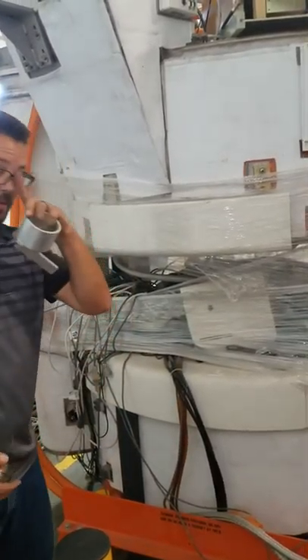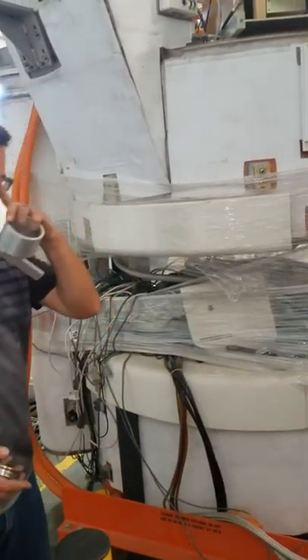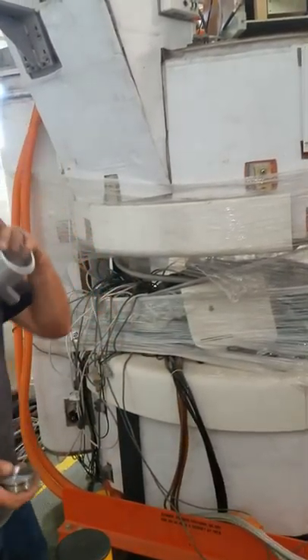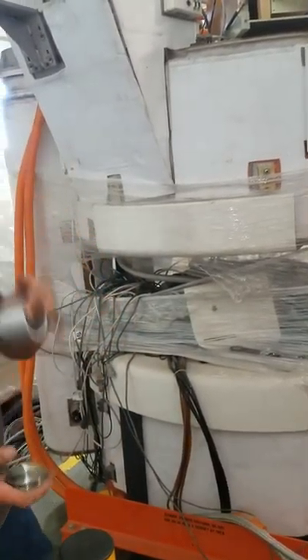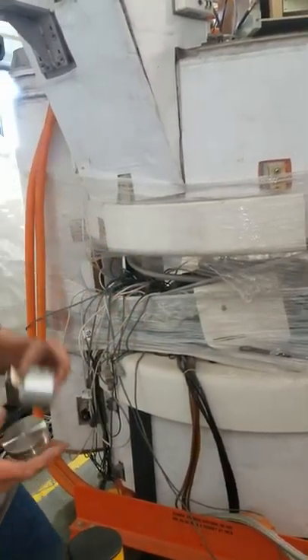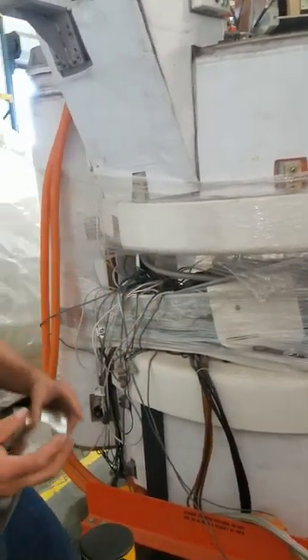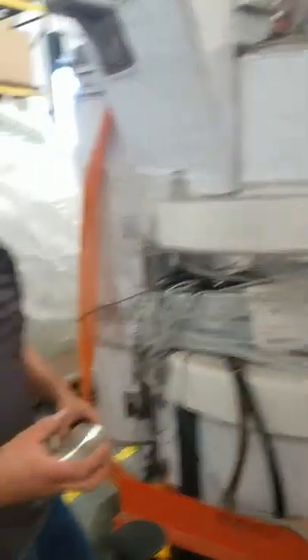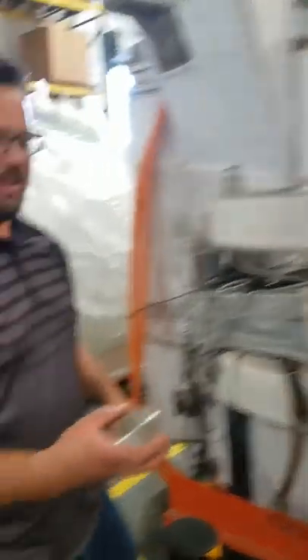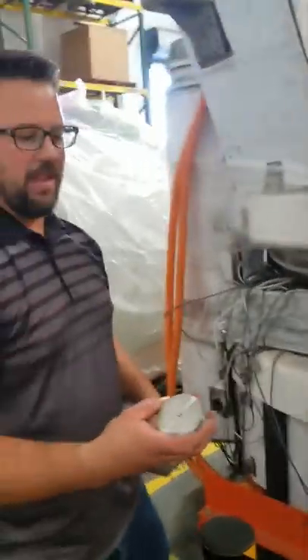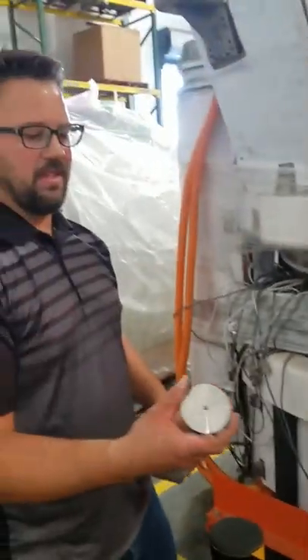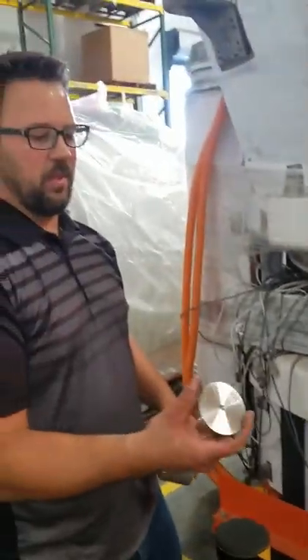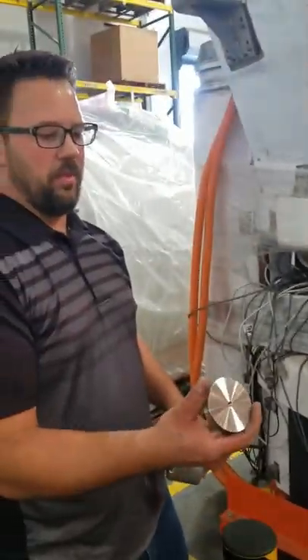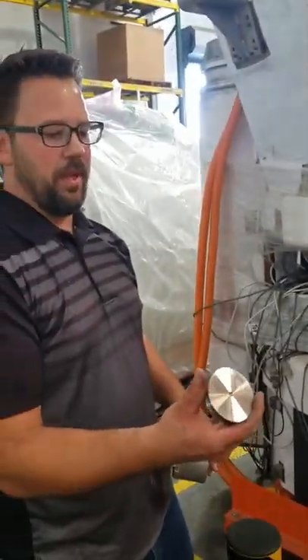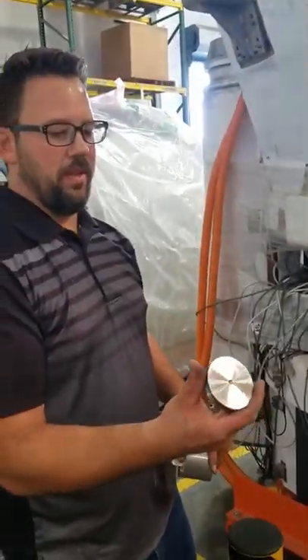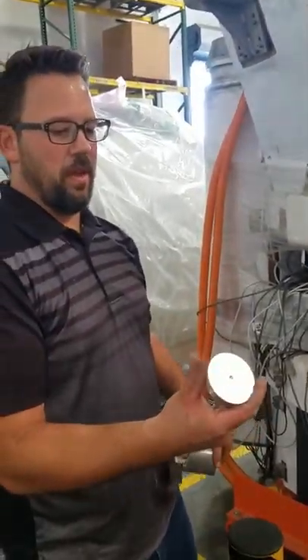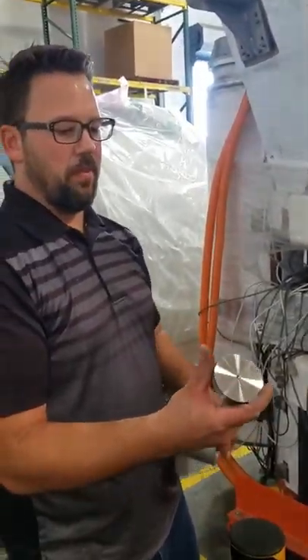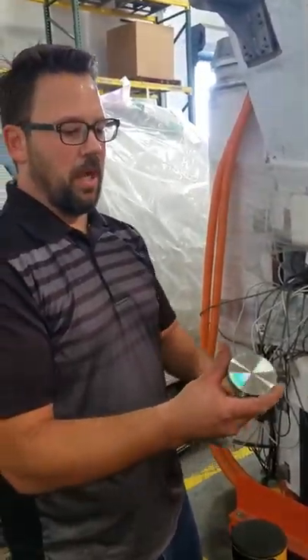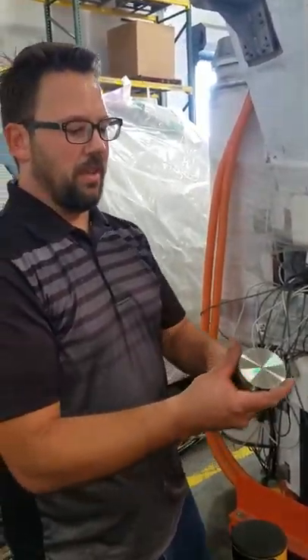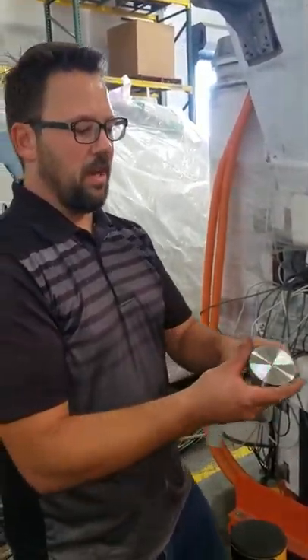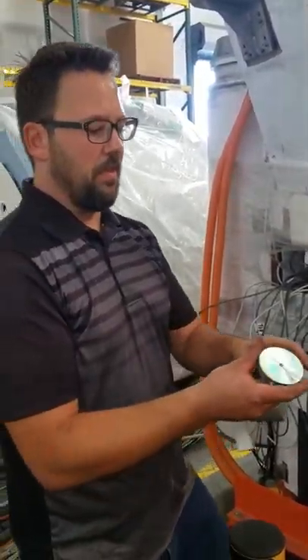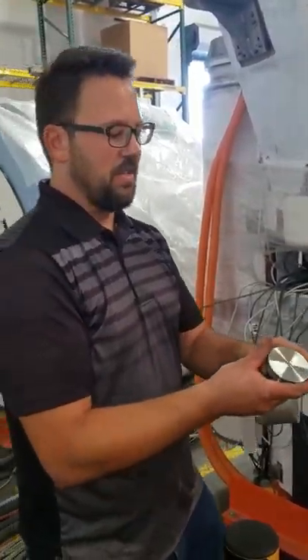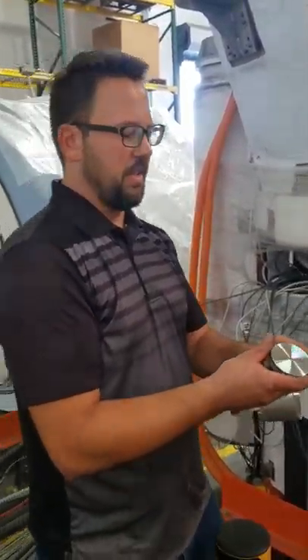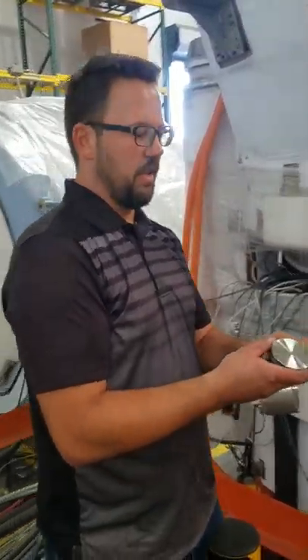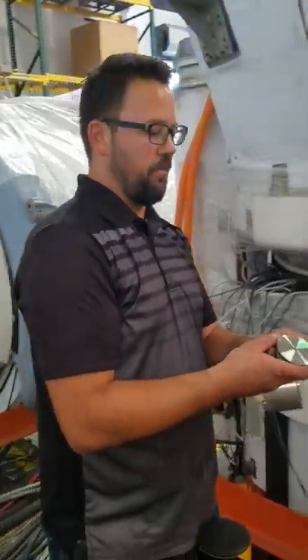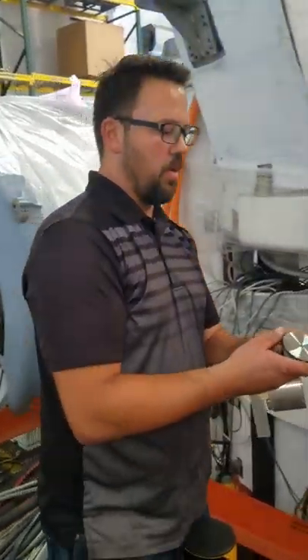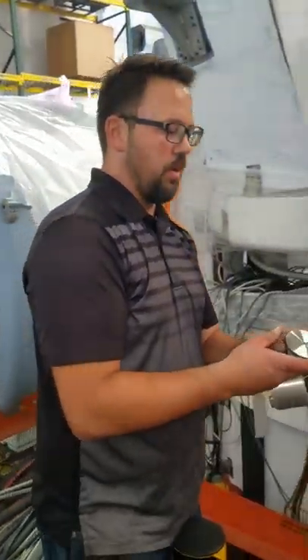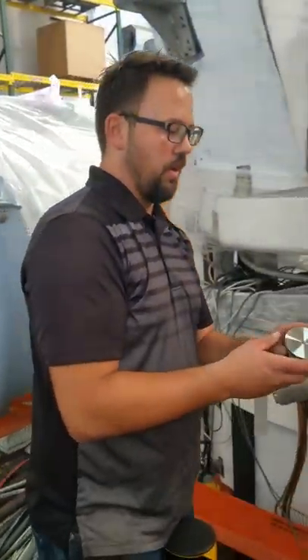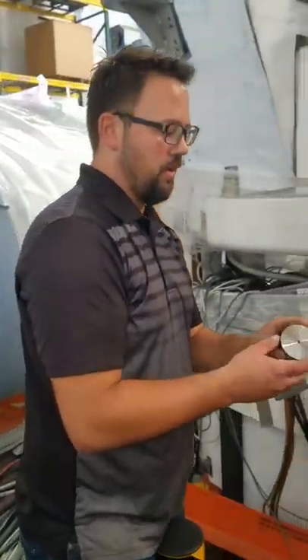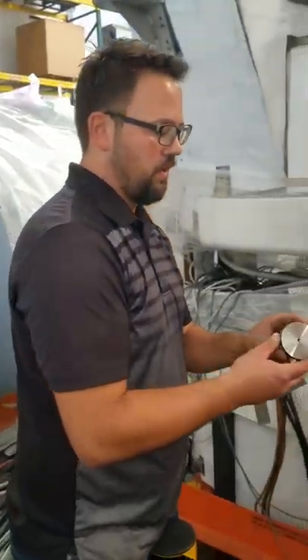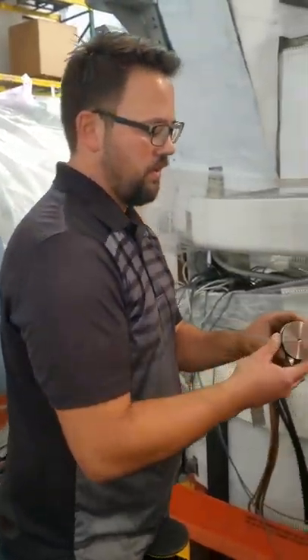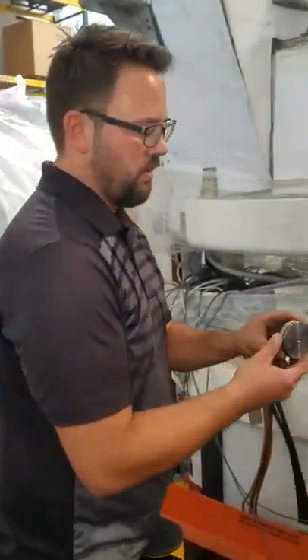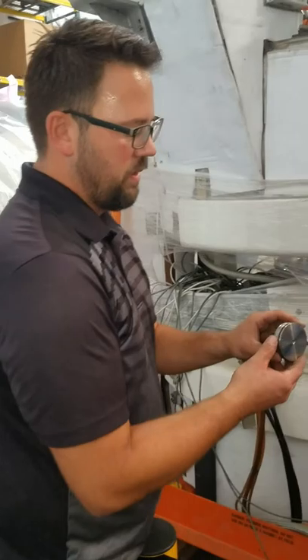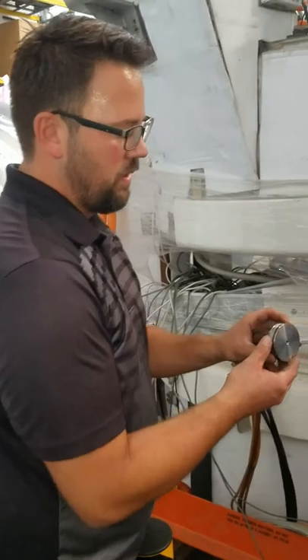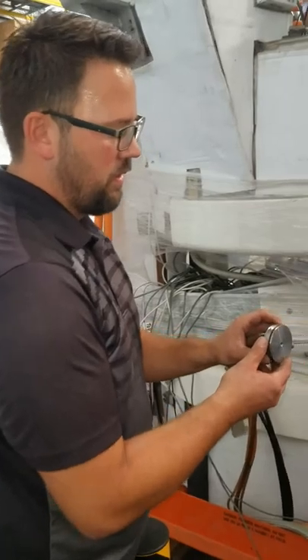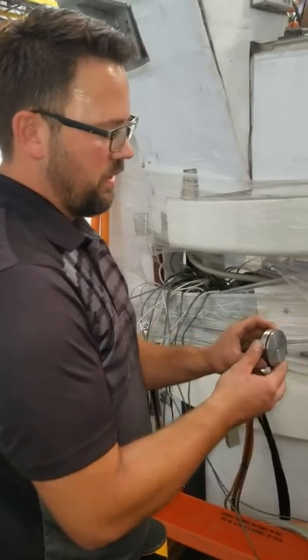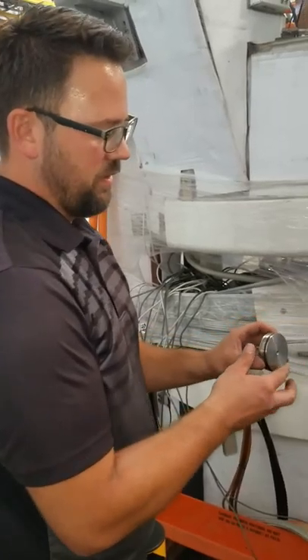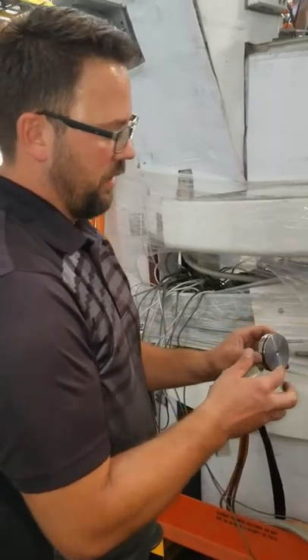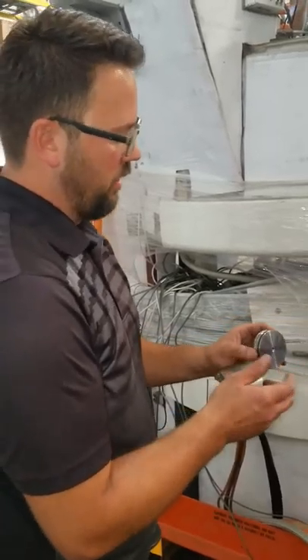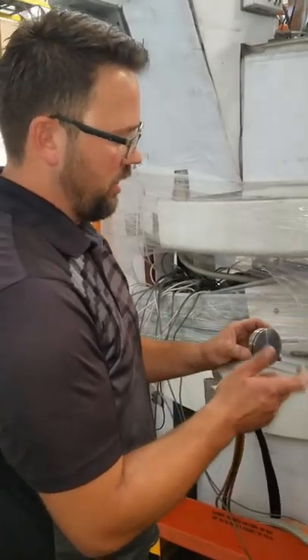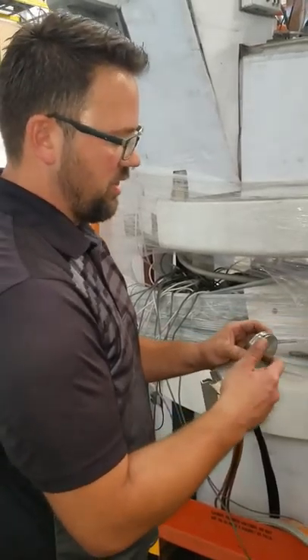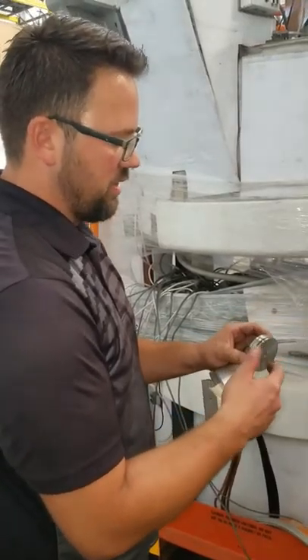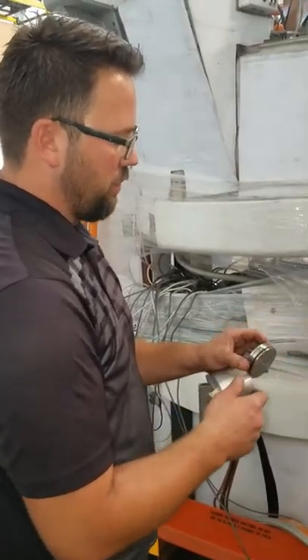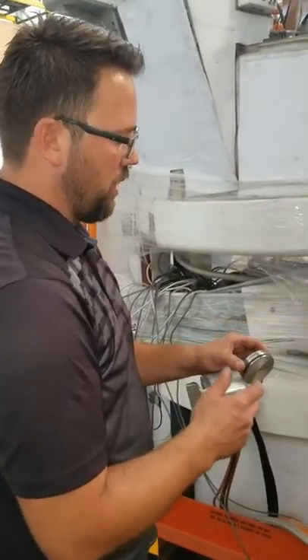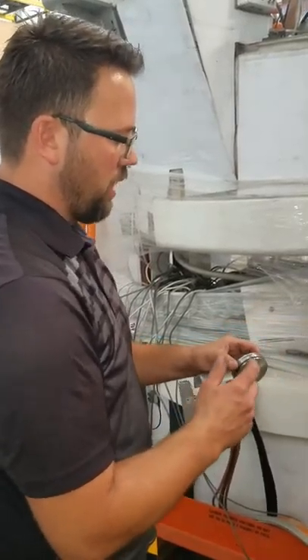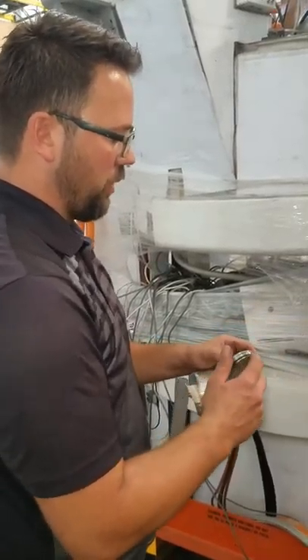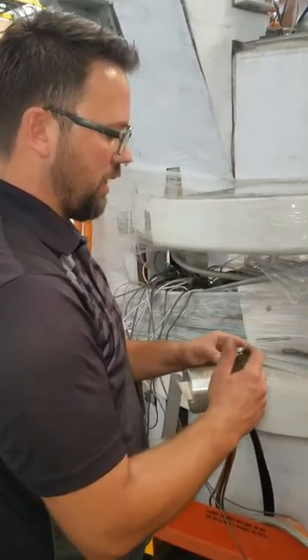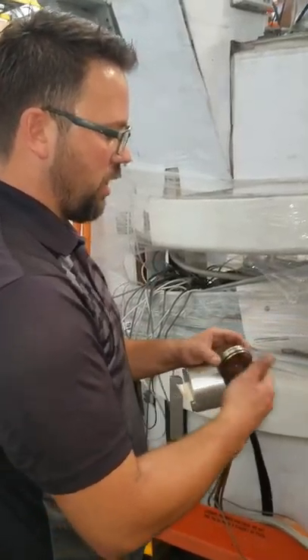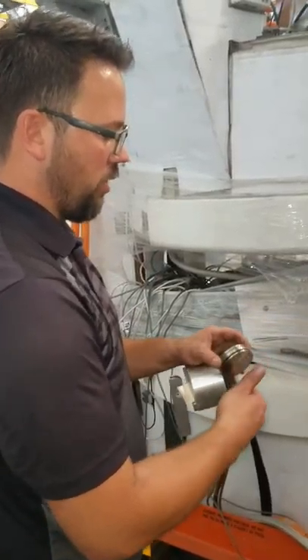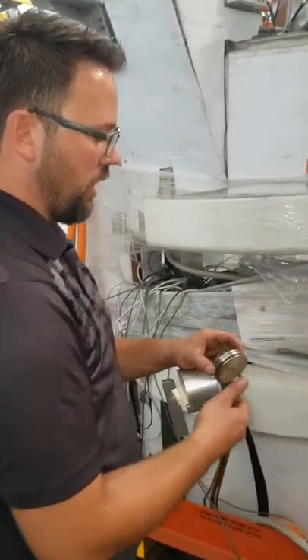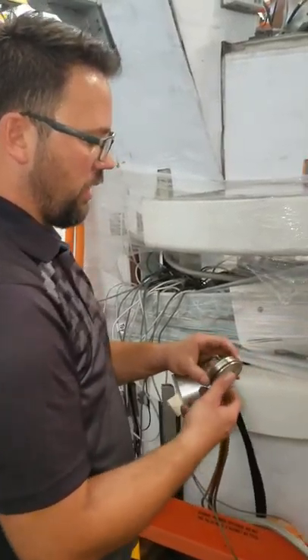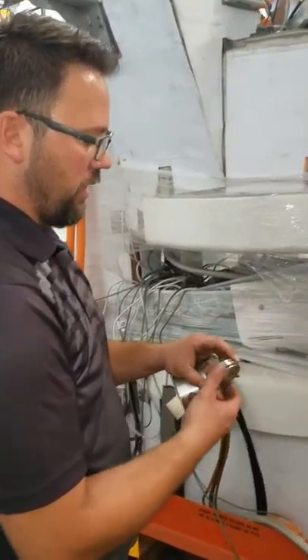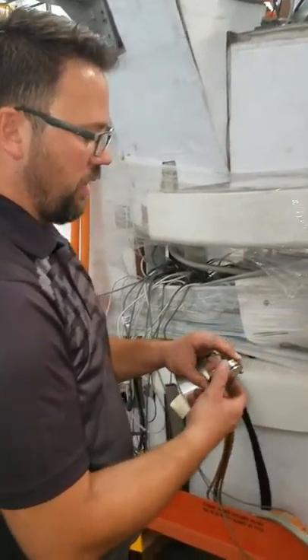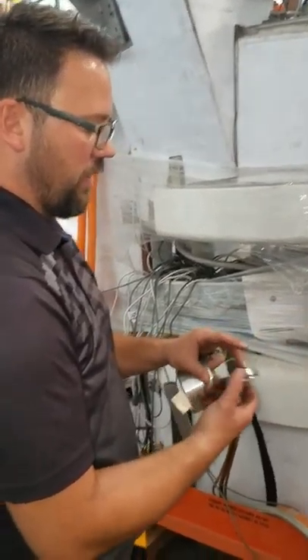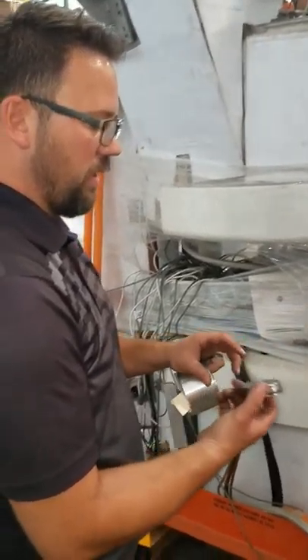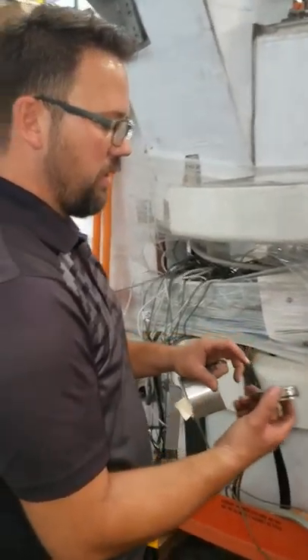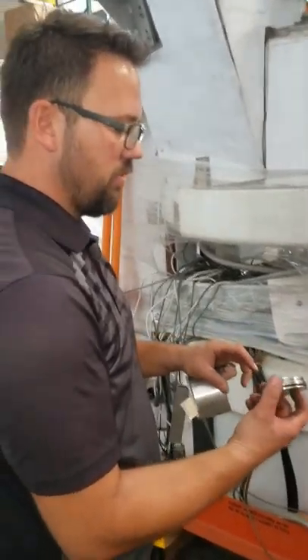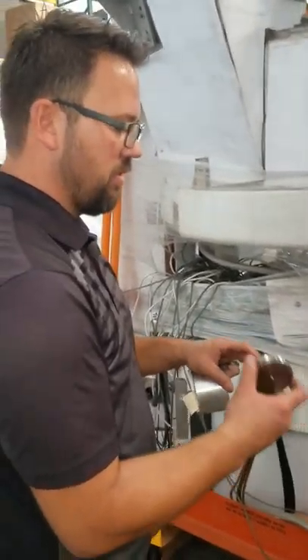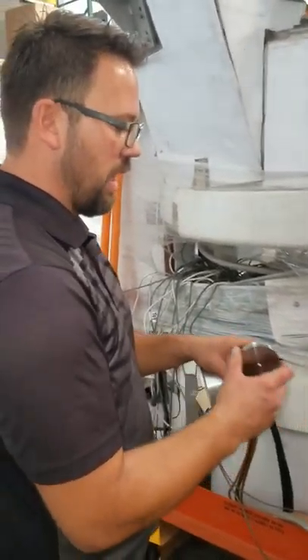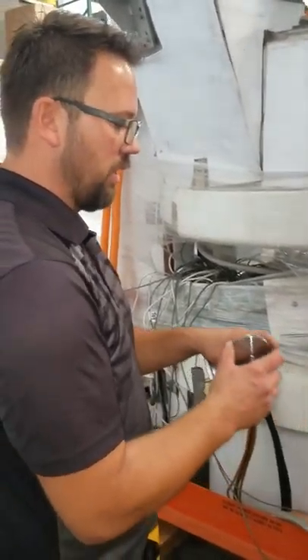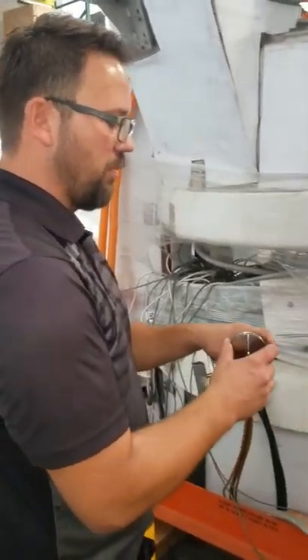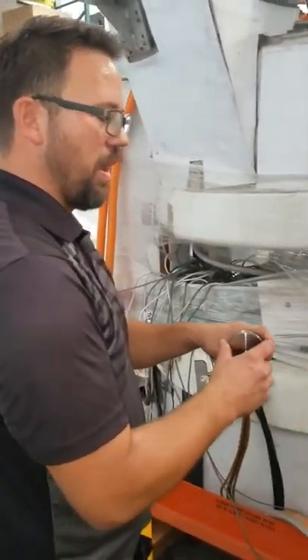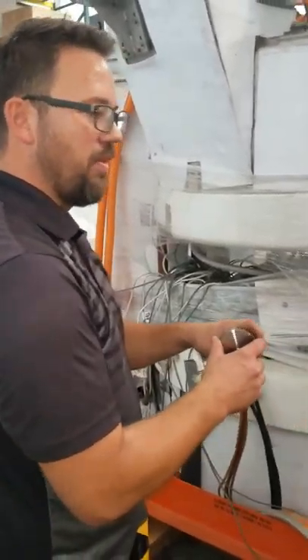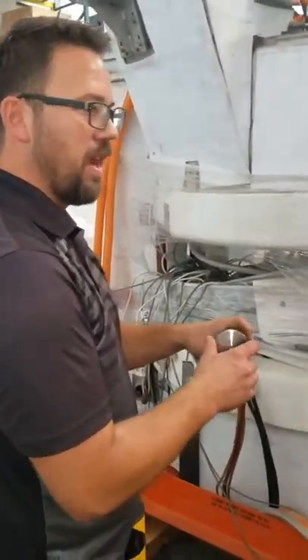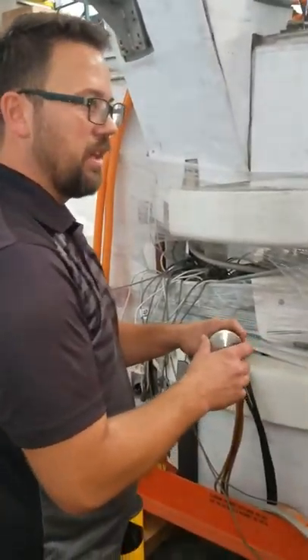Basically this is the plug that you're pulling. It's literally just a plug with an O-ring on it, and it's held in by the vacuum.